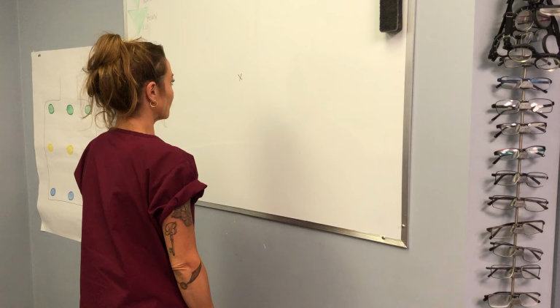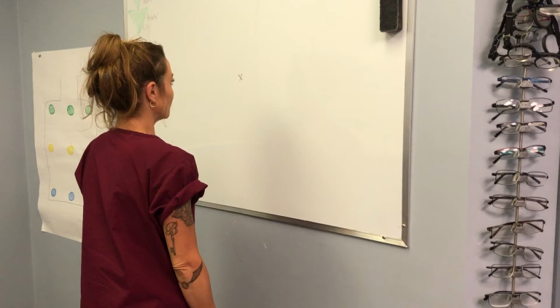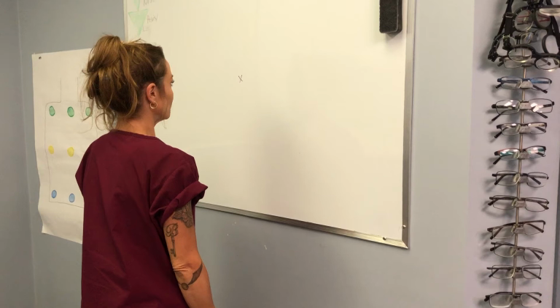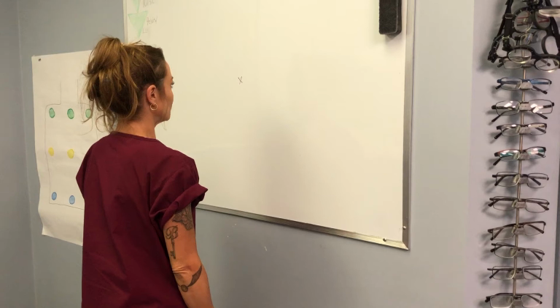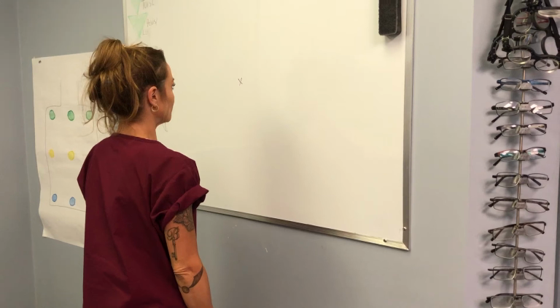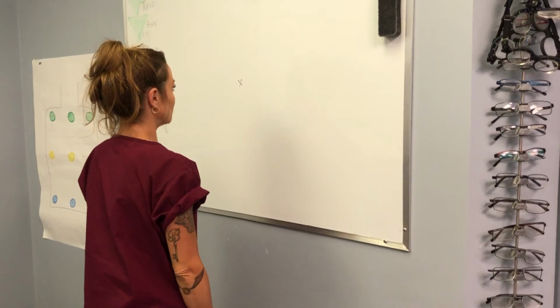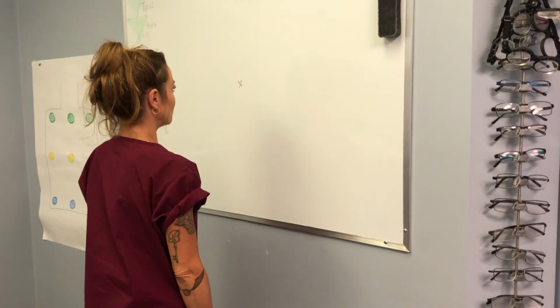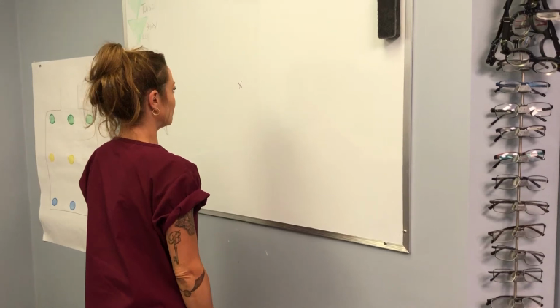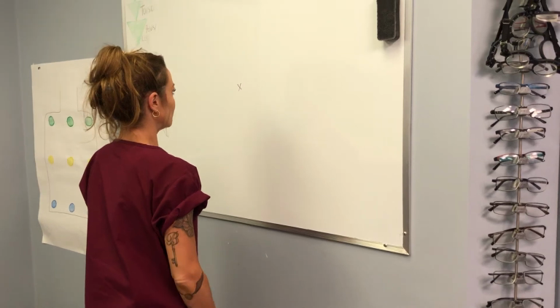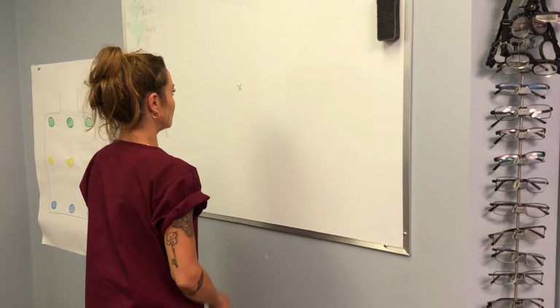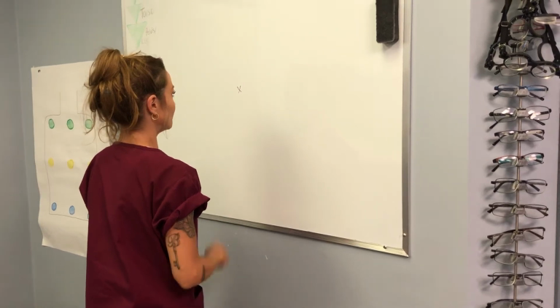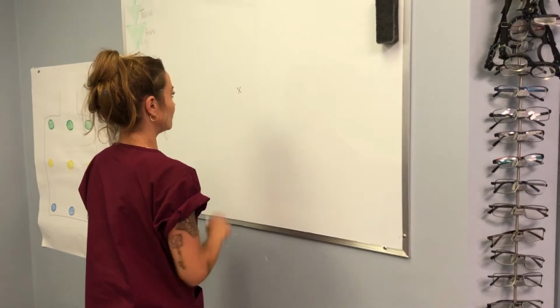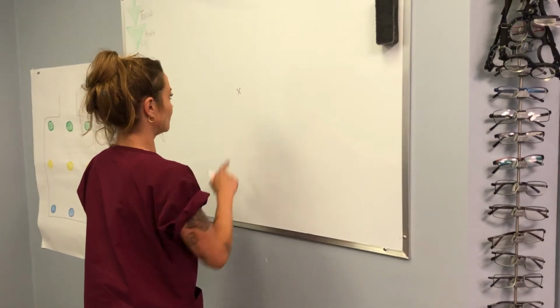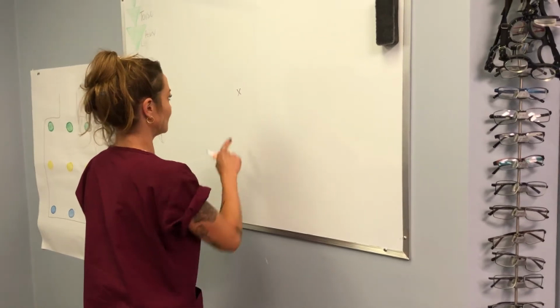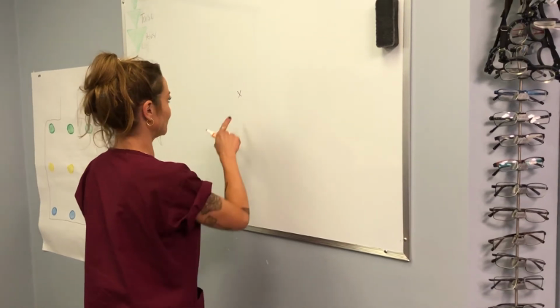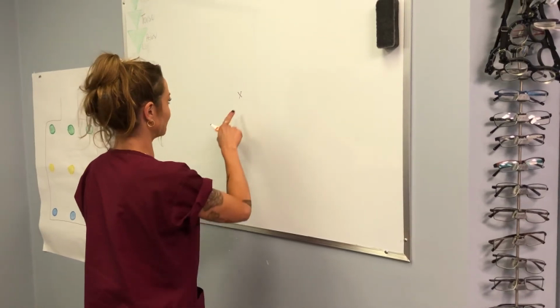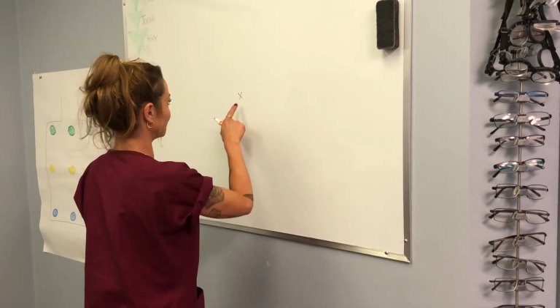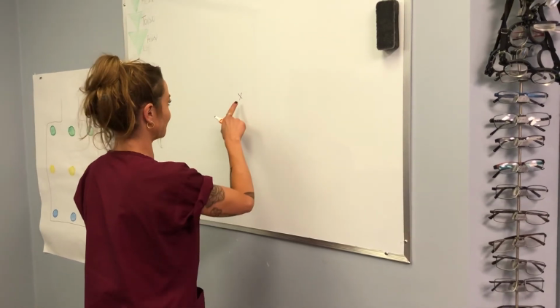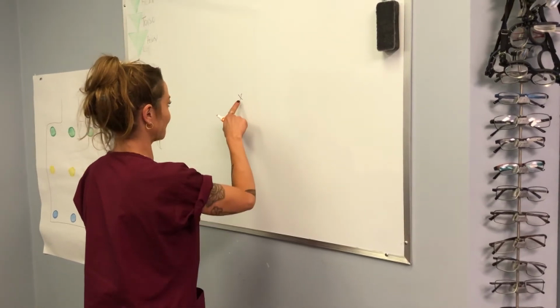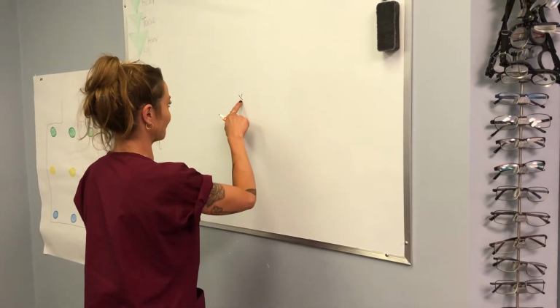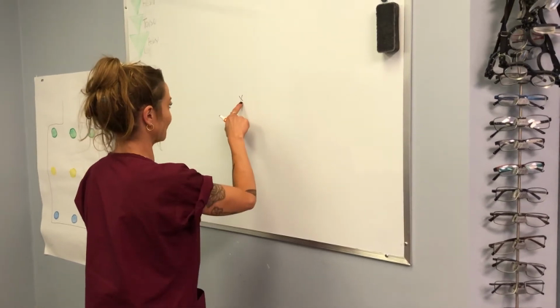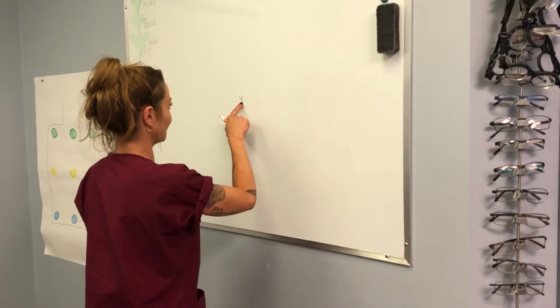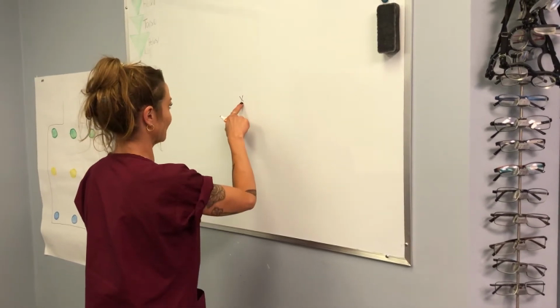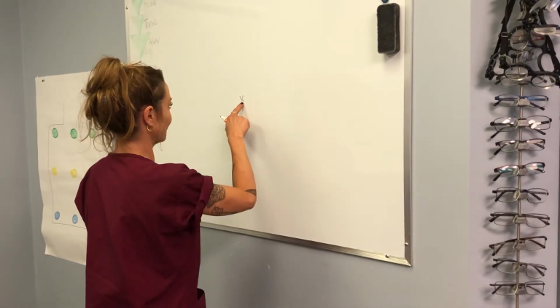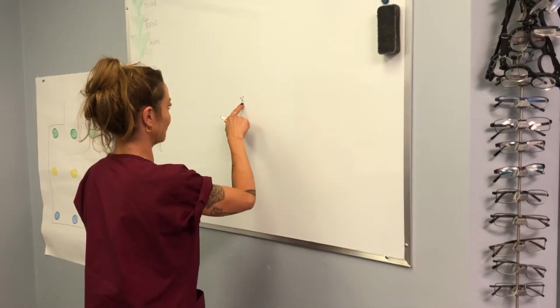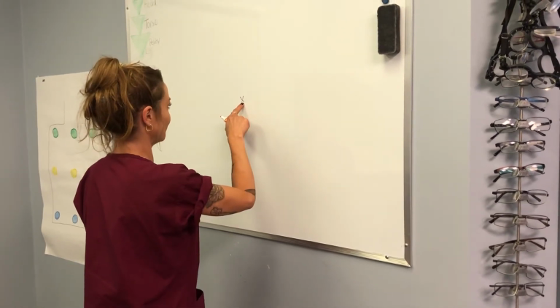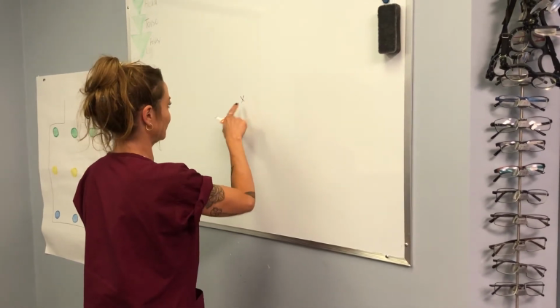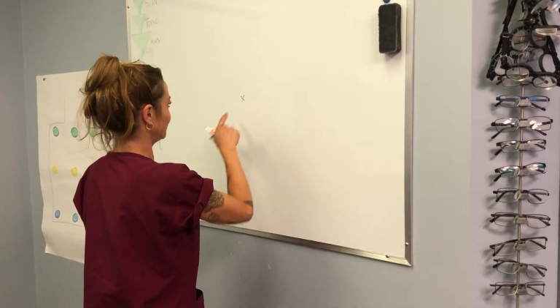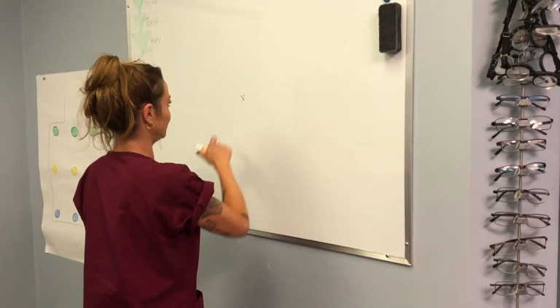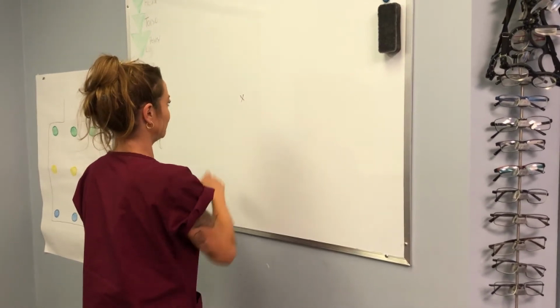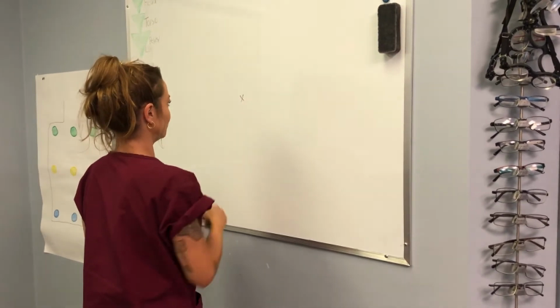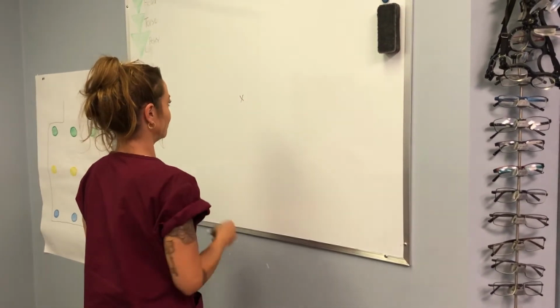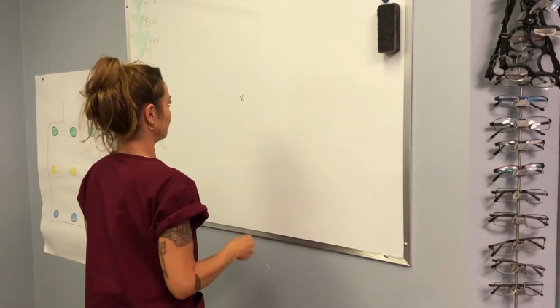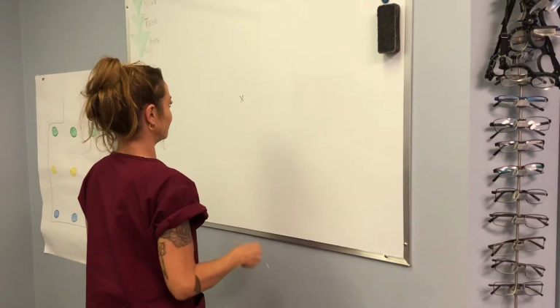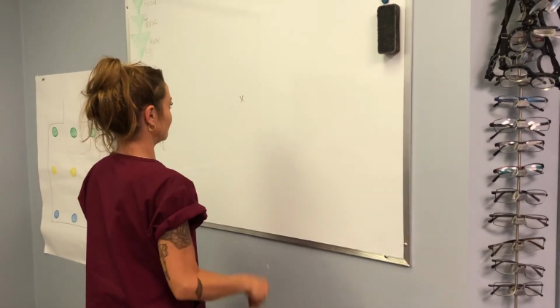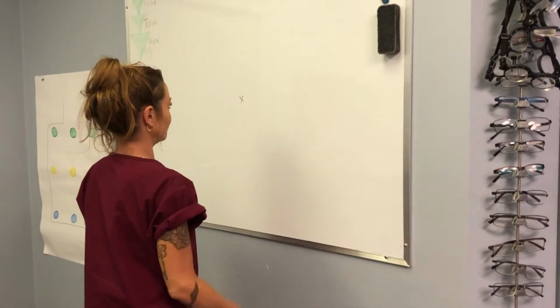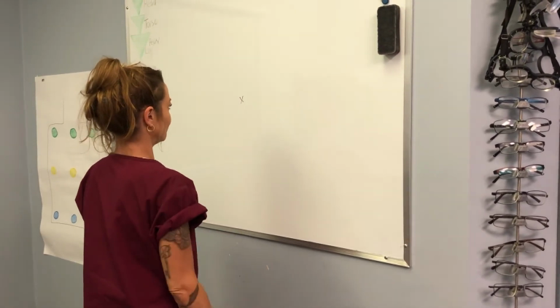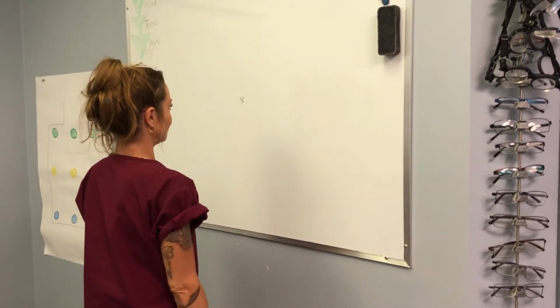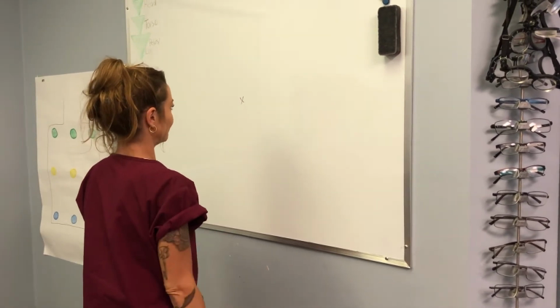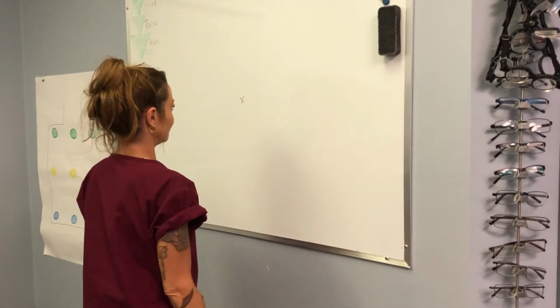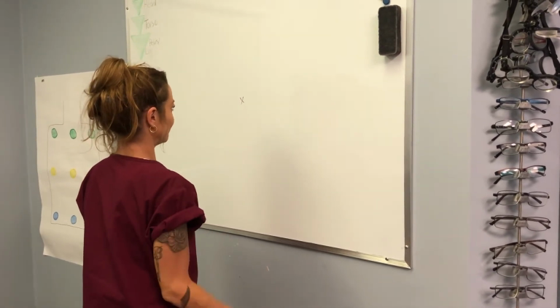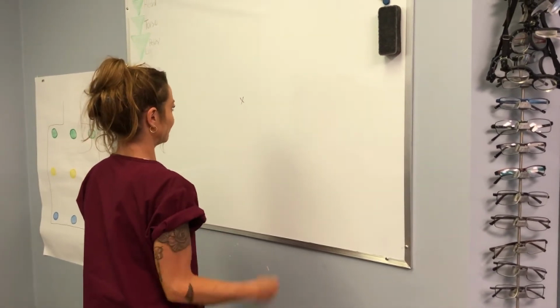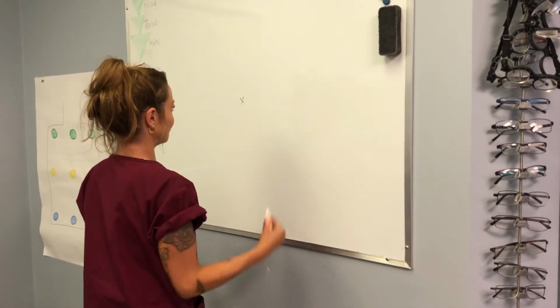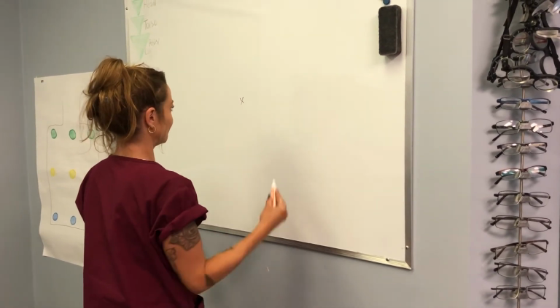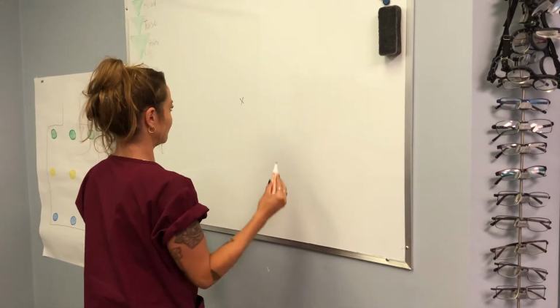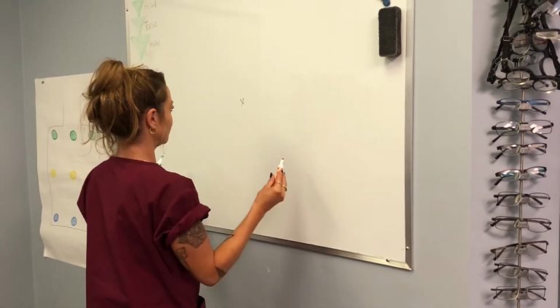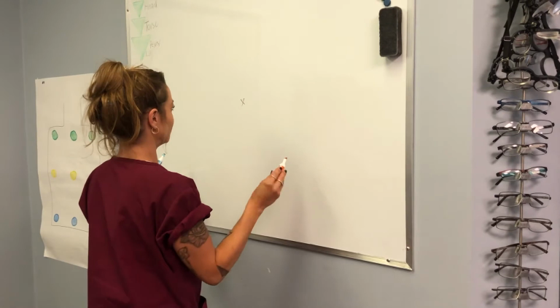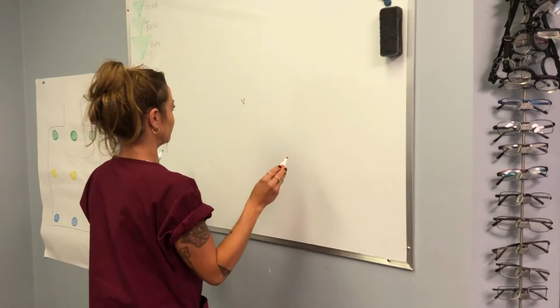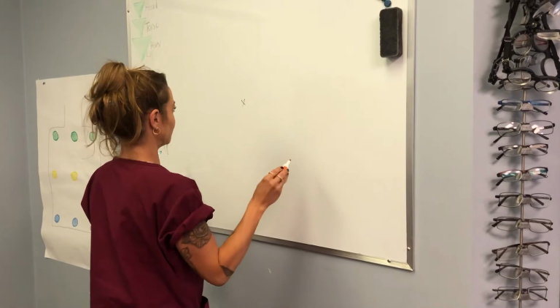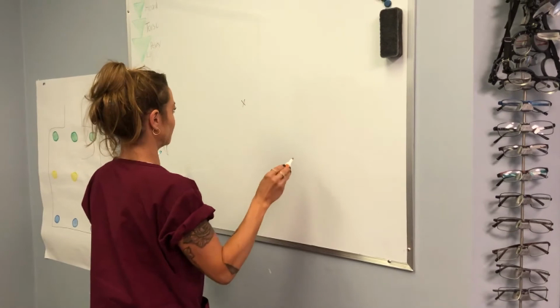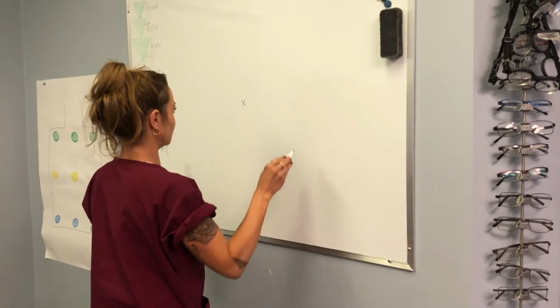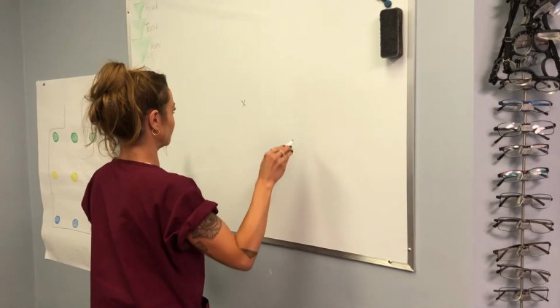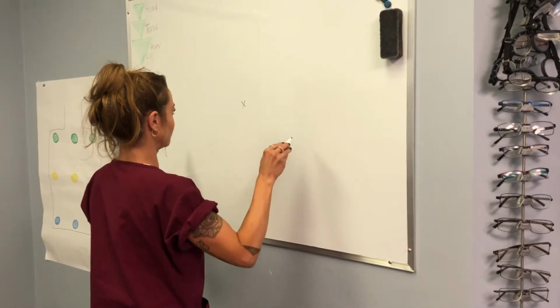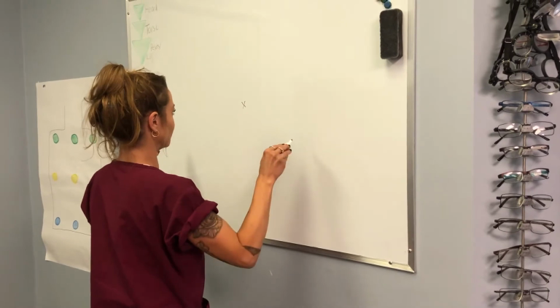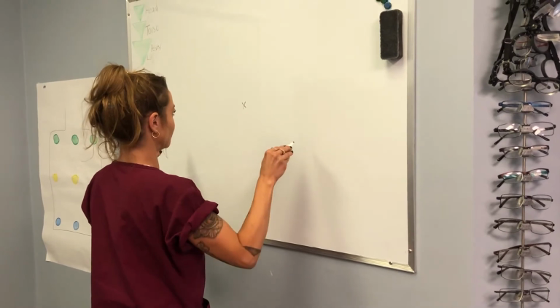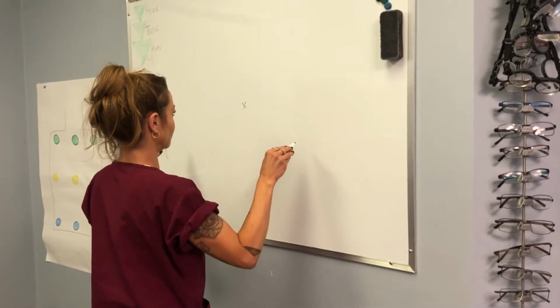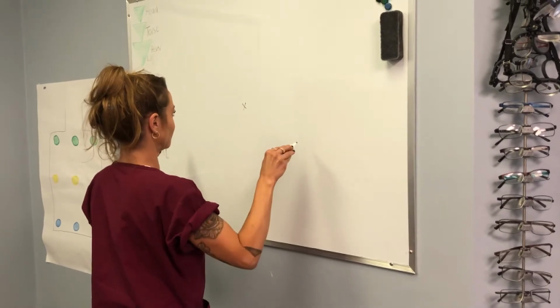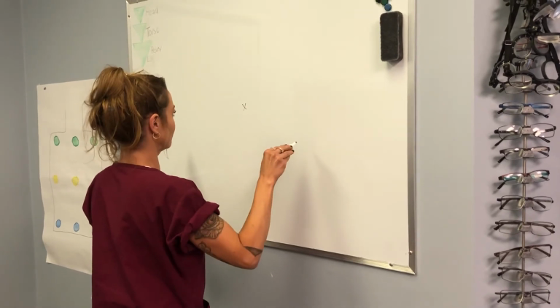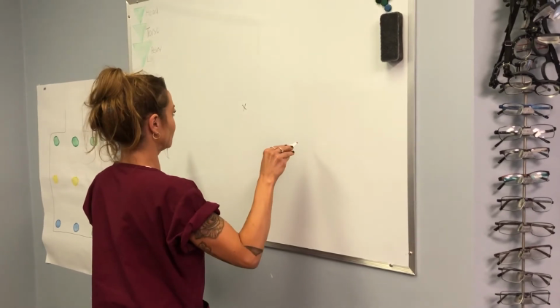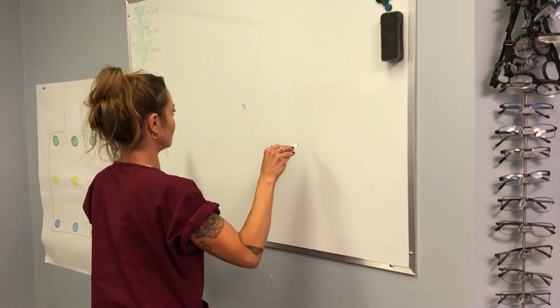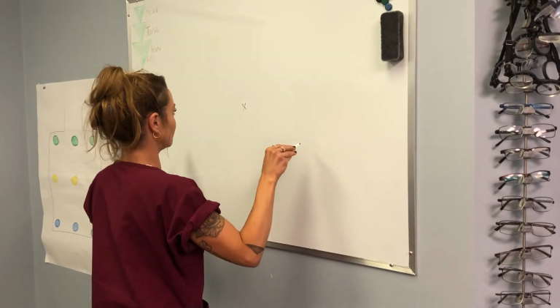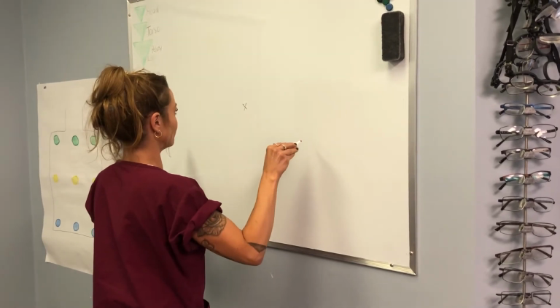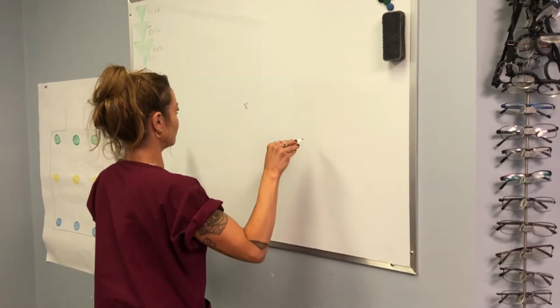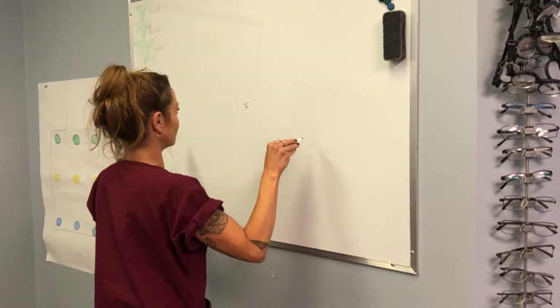Patient draws an X in the center at eye level. Patient then holds markers in each hand while looking only at the X.